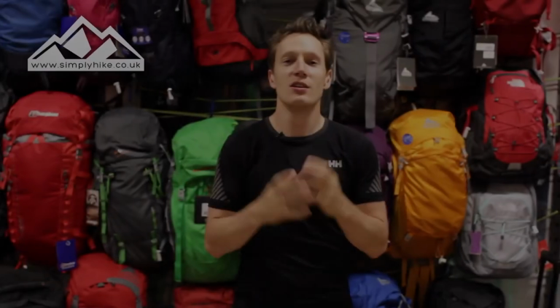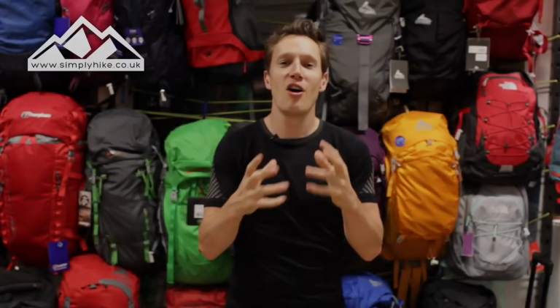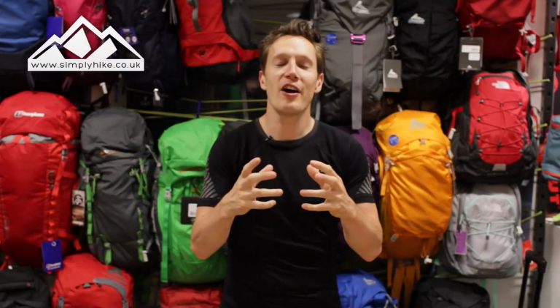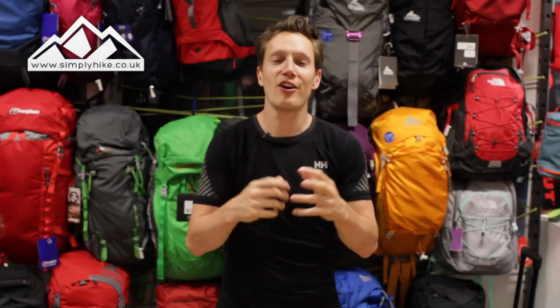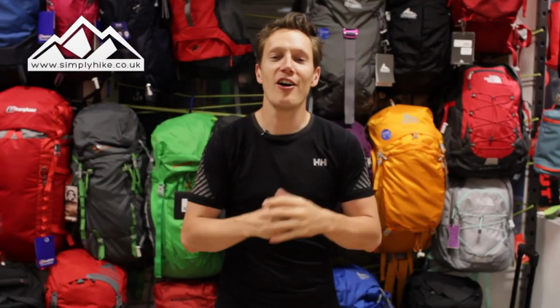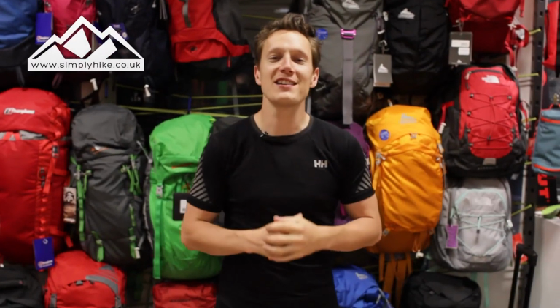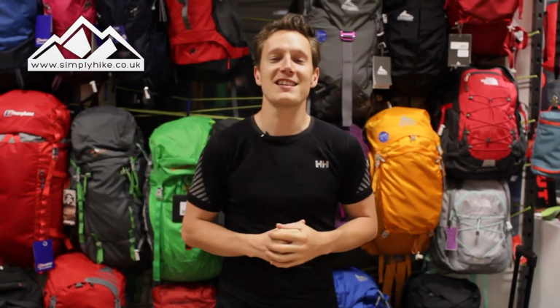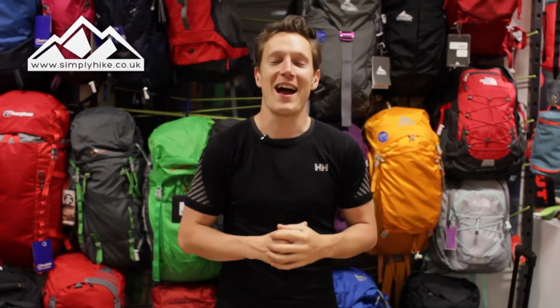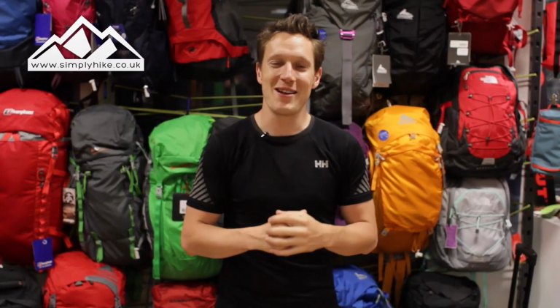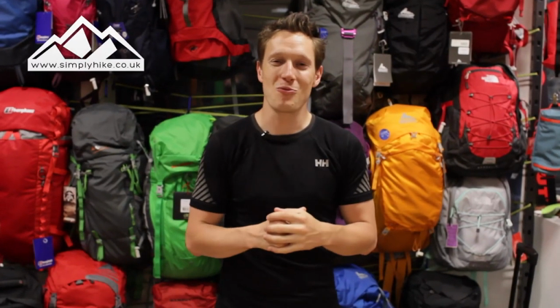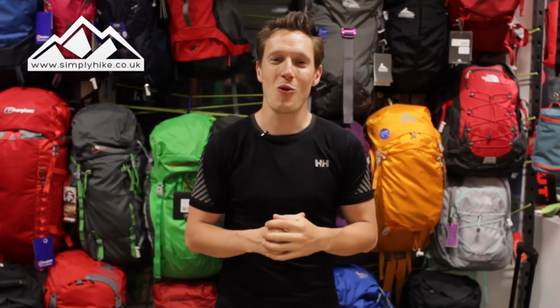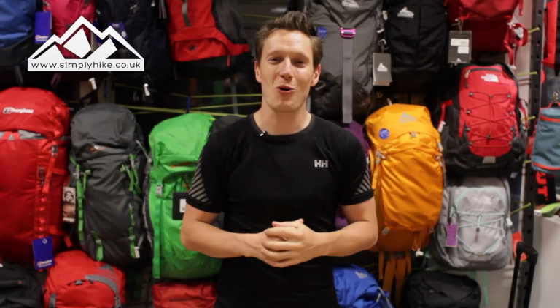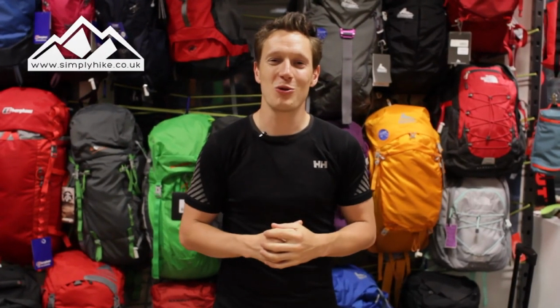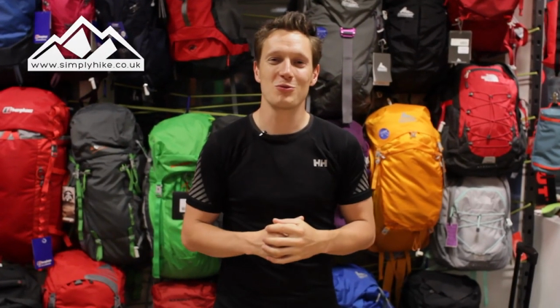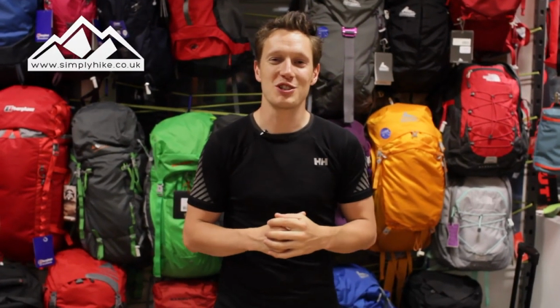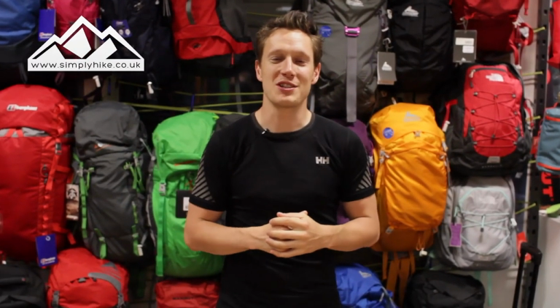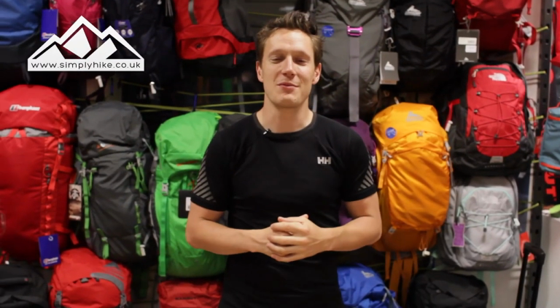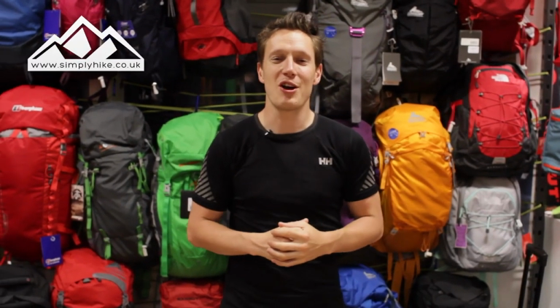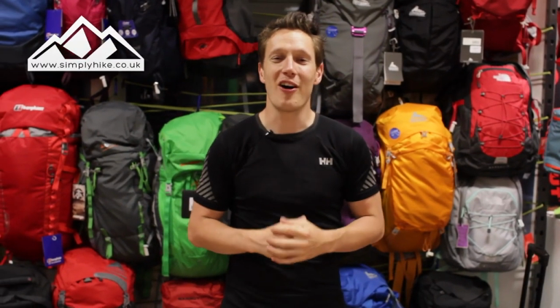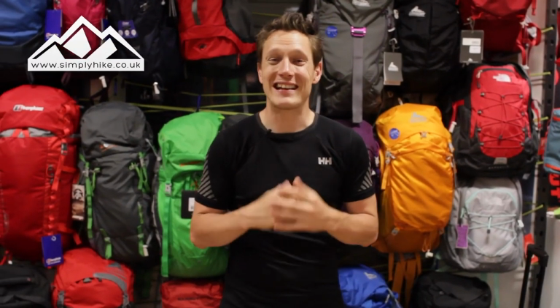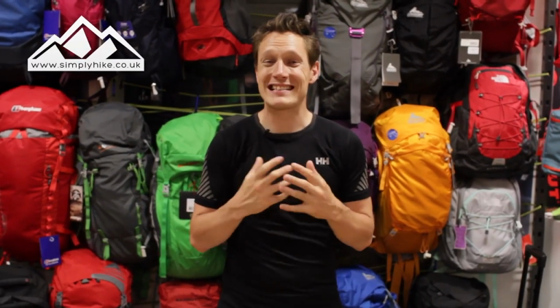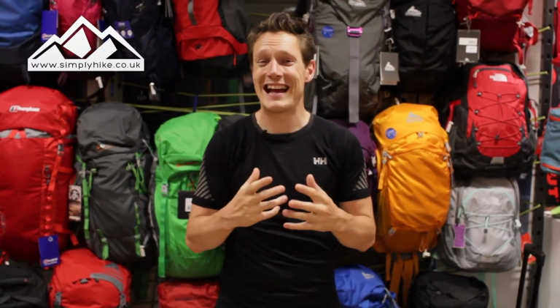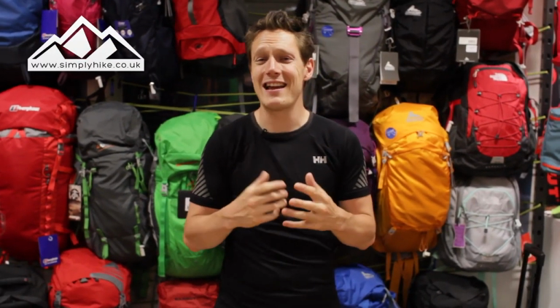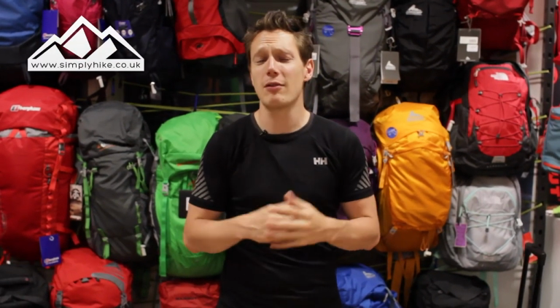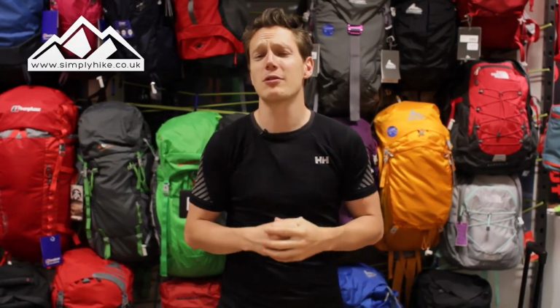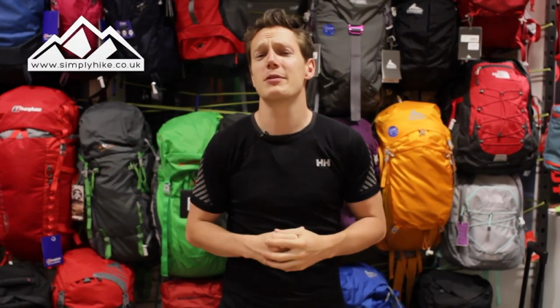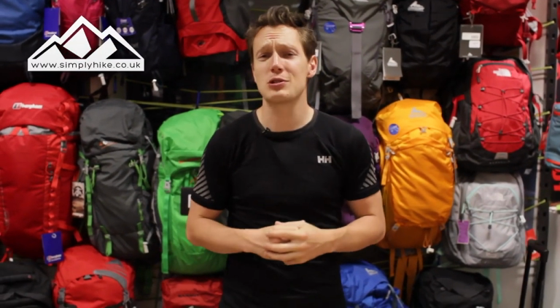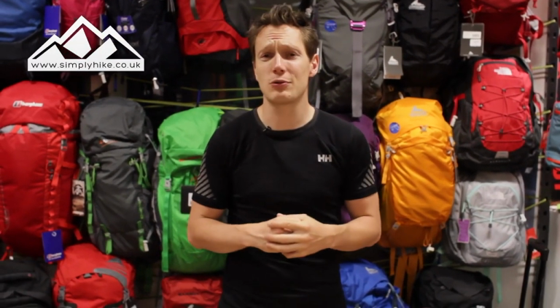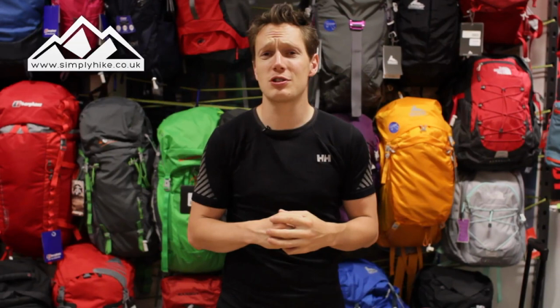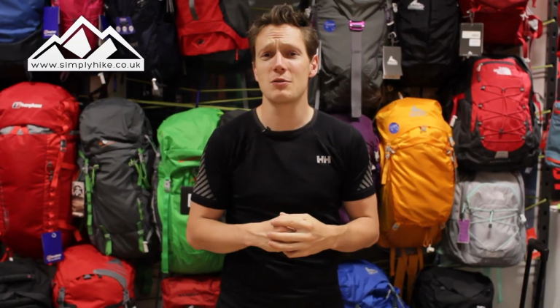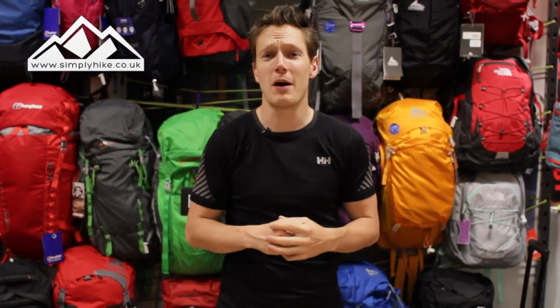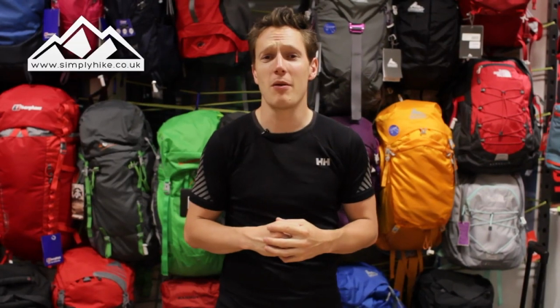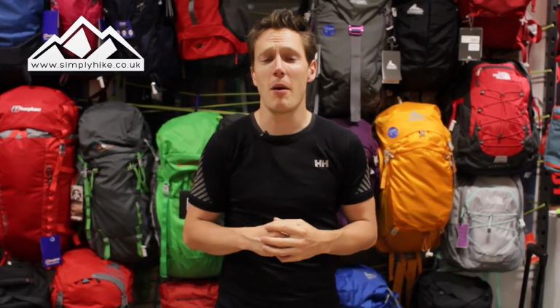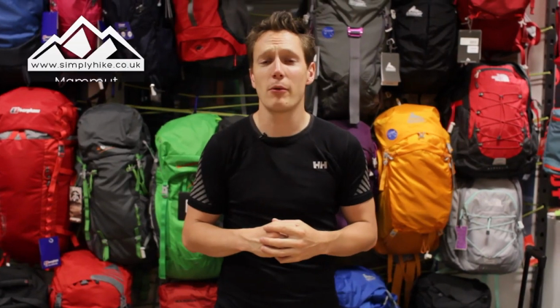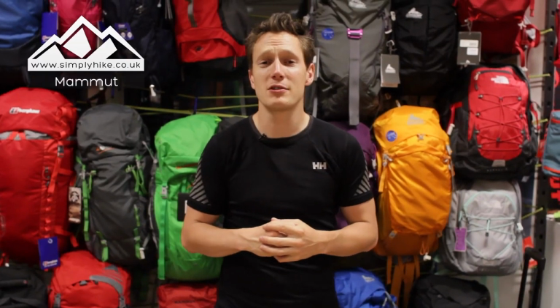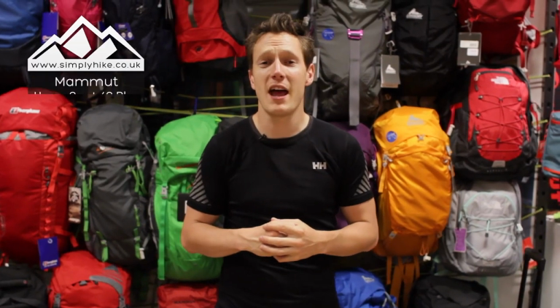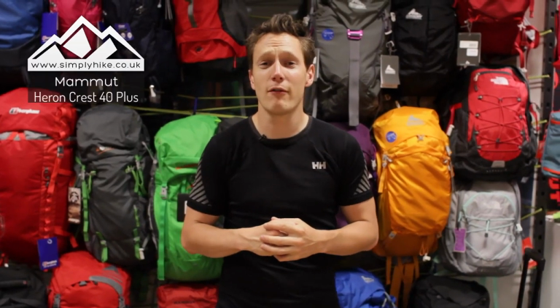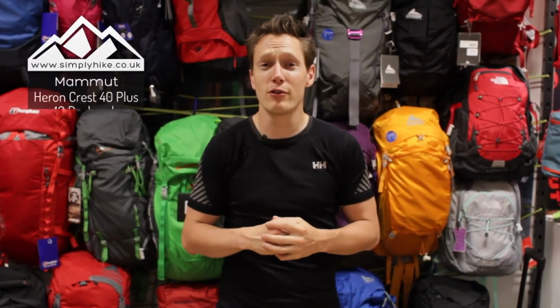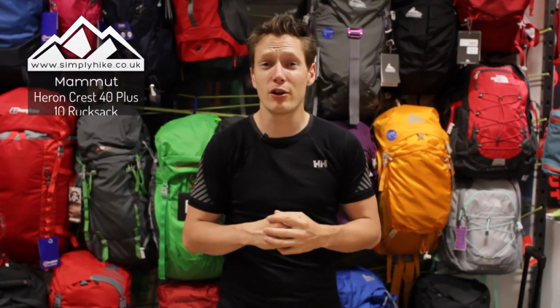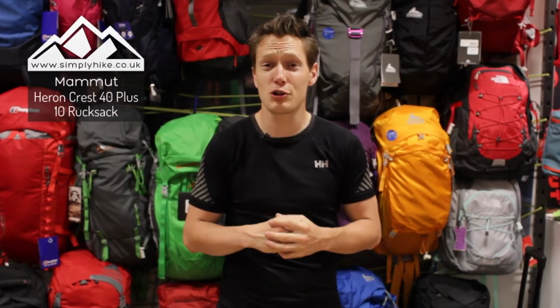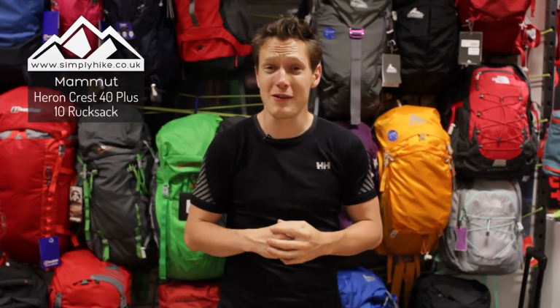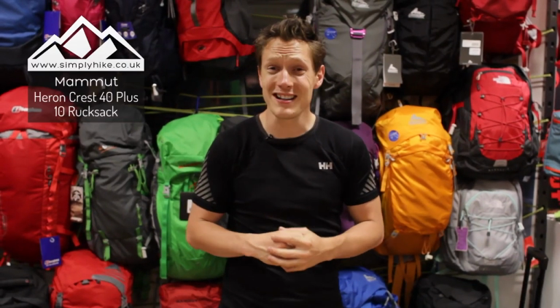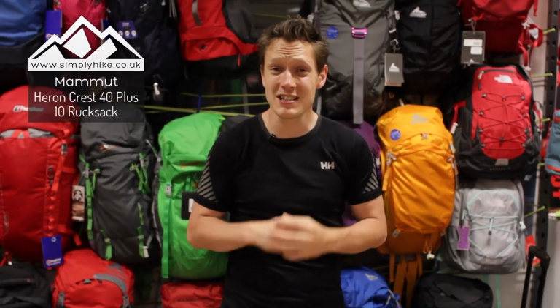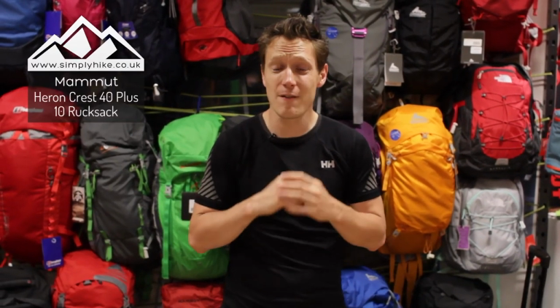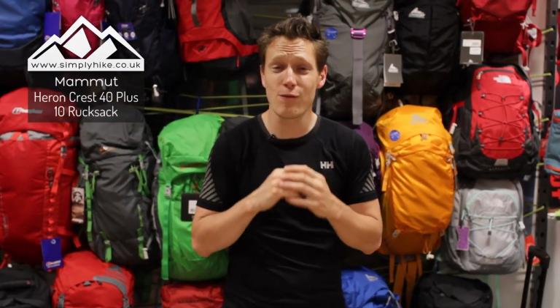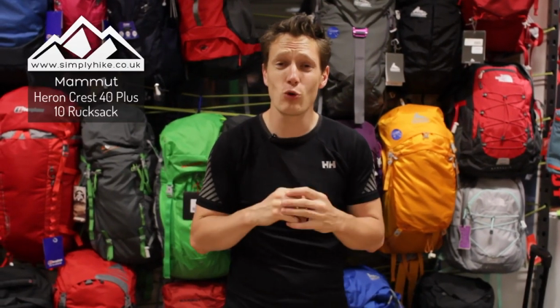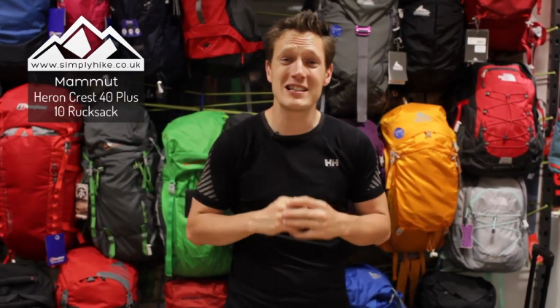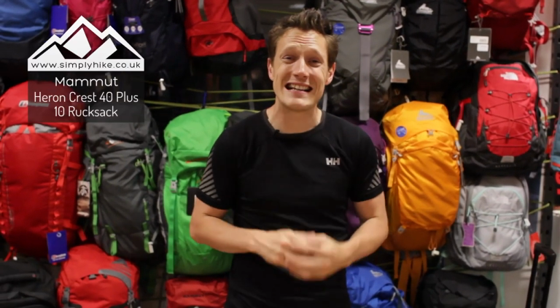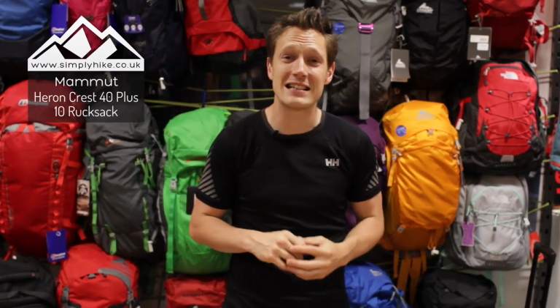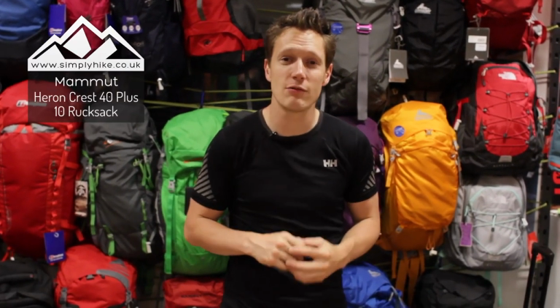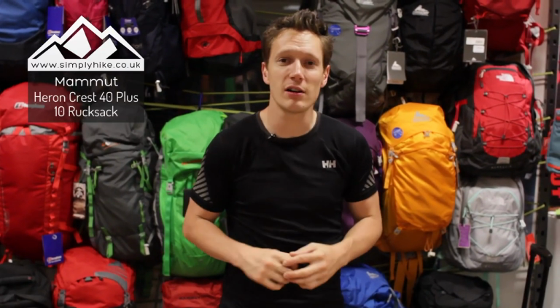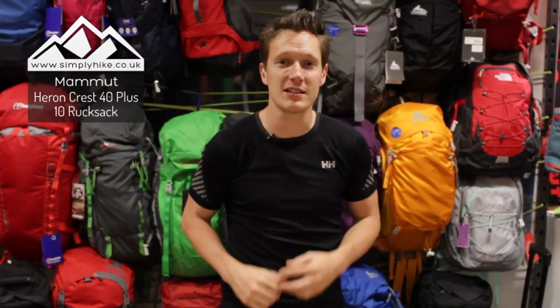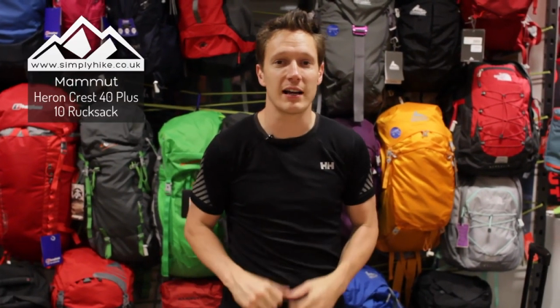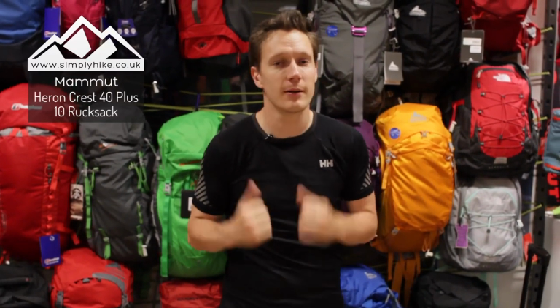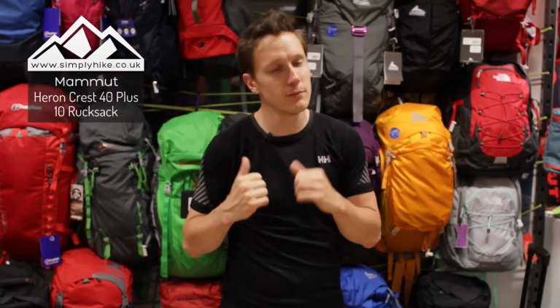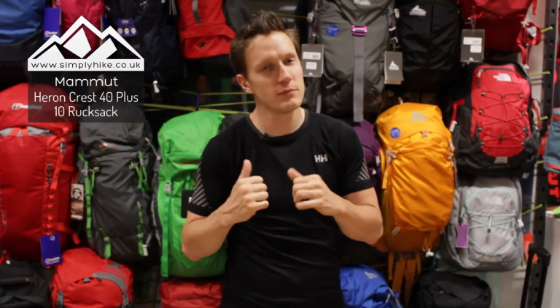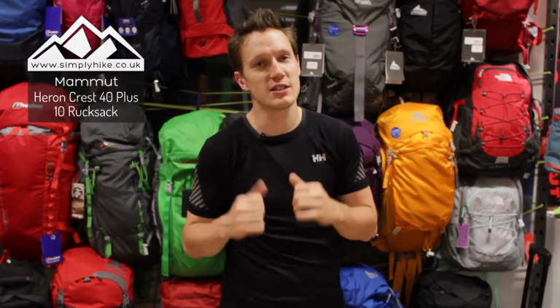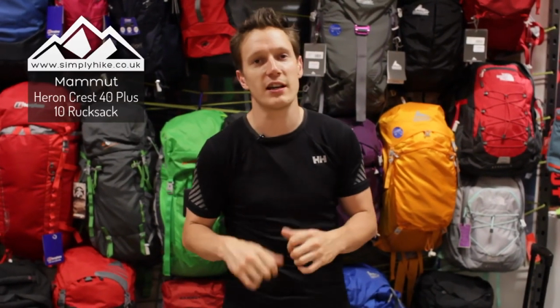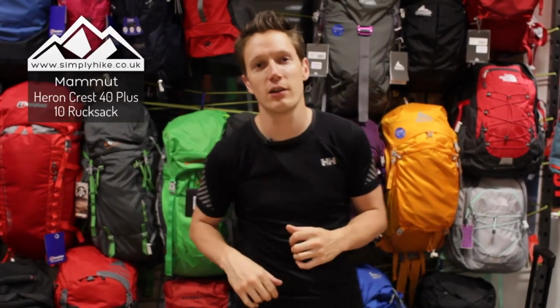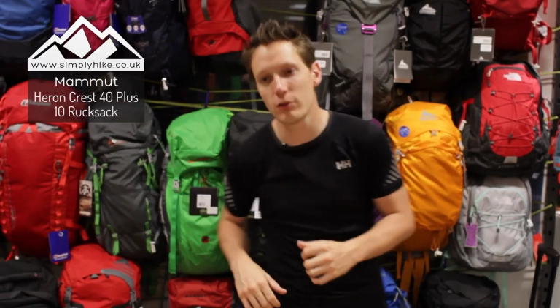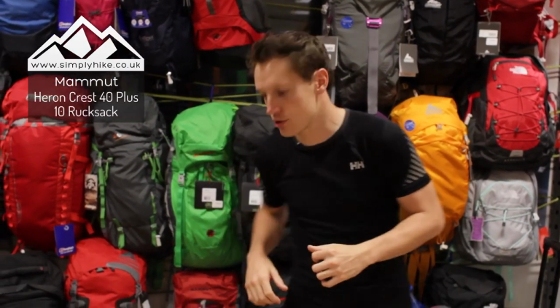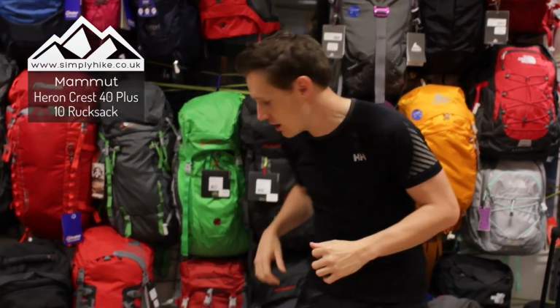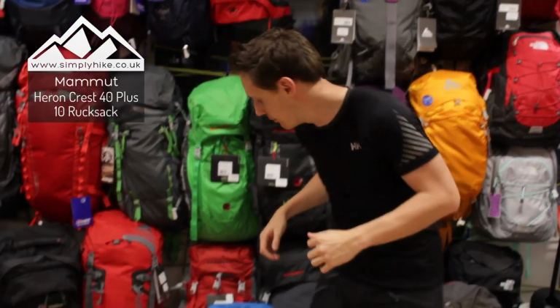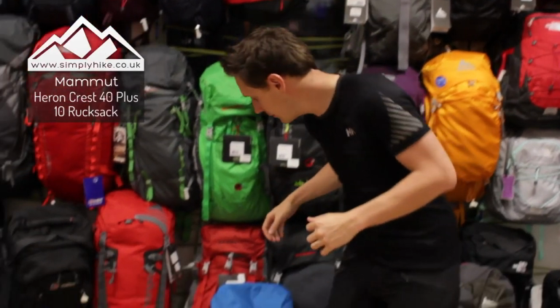Hi guys and welcome to Simply Hike. Today I'm going to be talking to you about the Mammut Heron Crest 40 litre rucksack. Let's take a look, shall we?